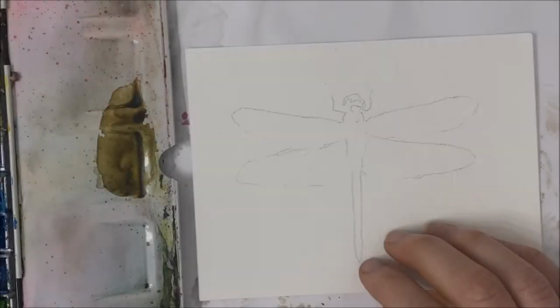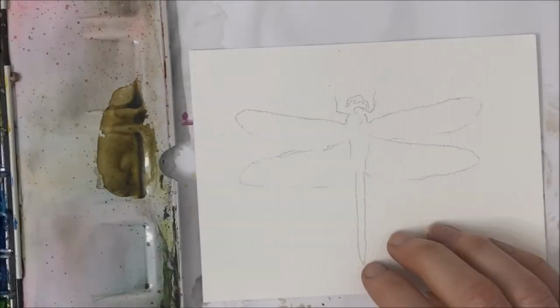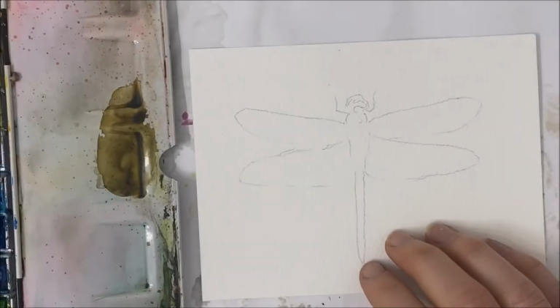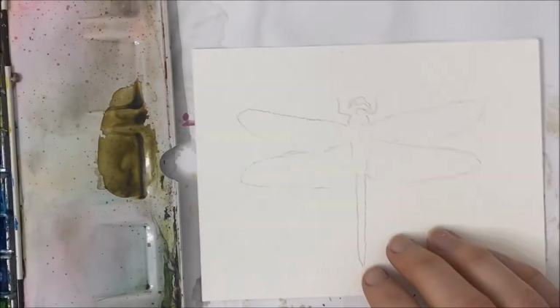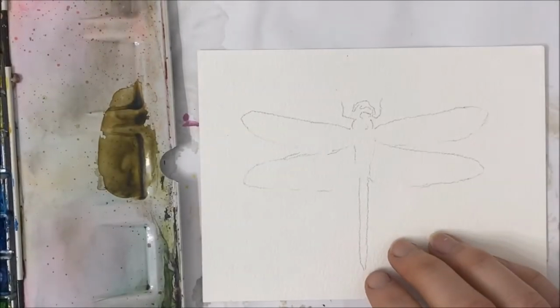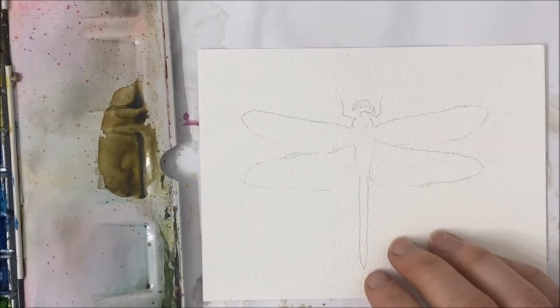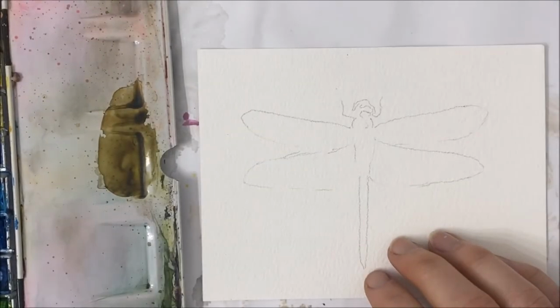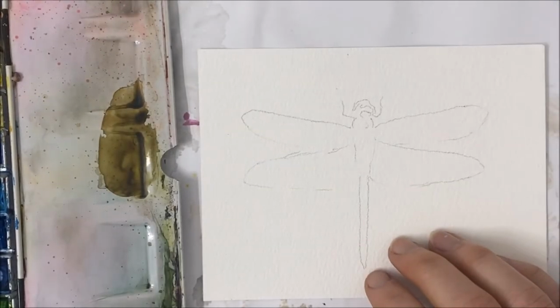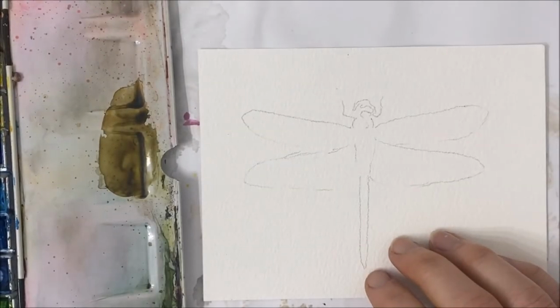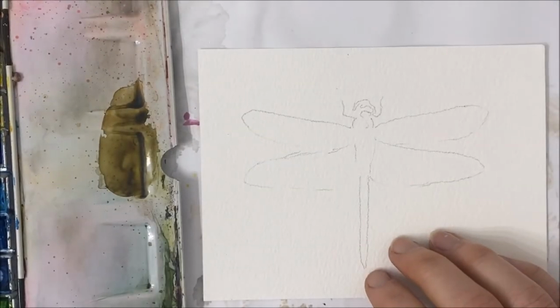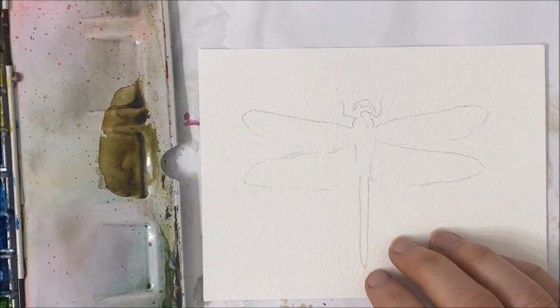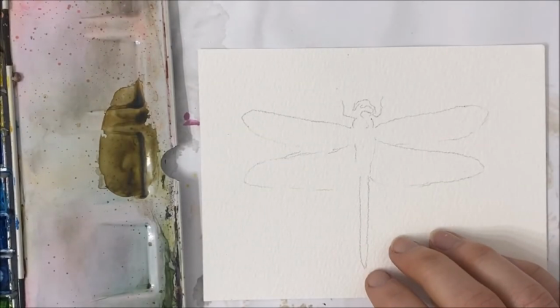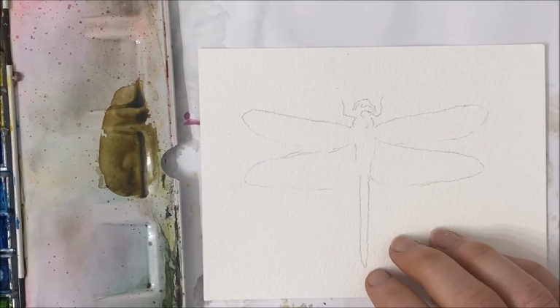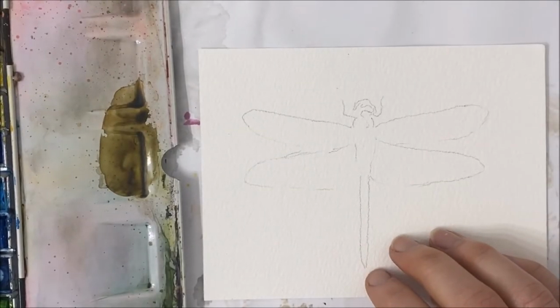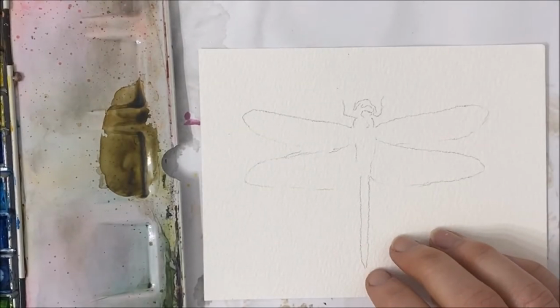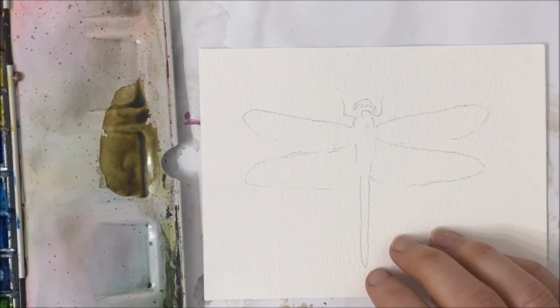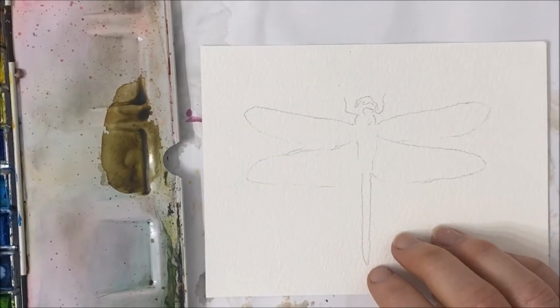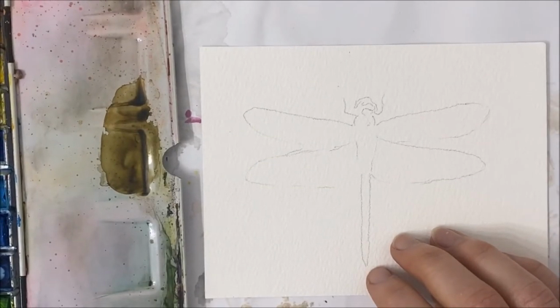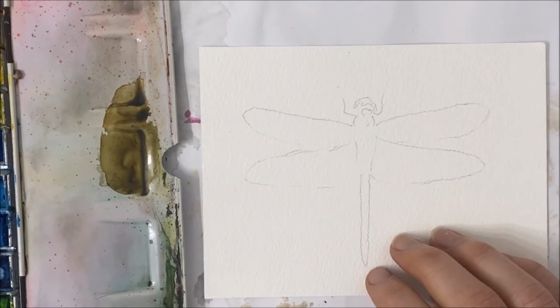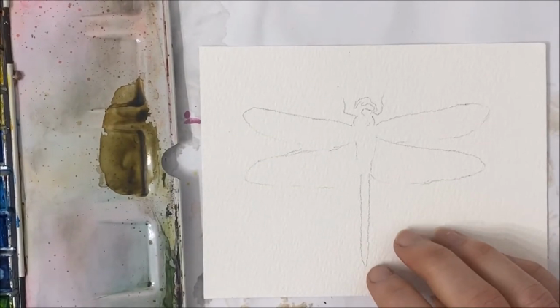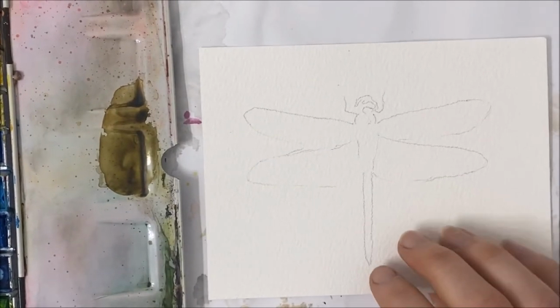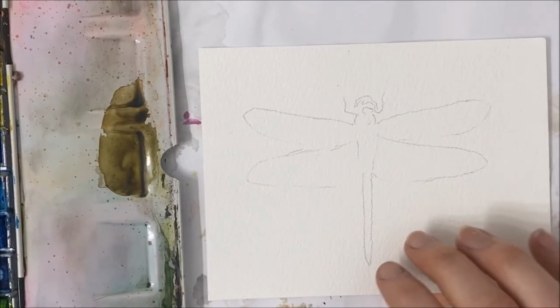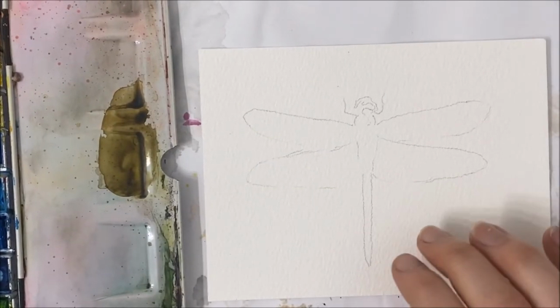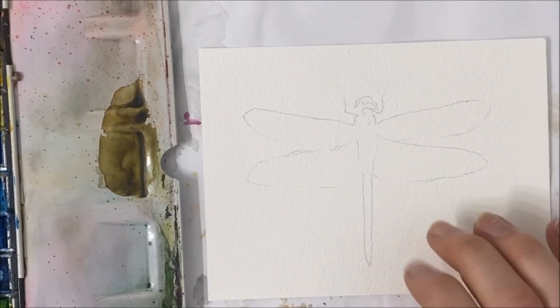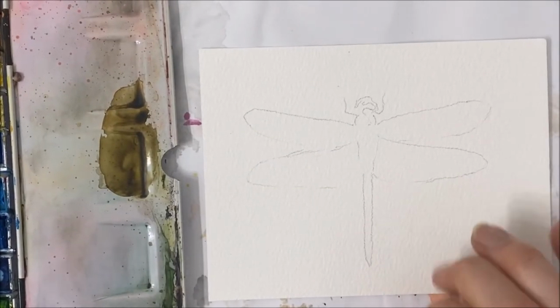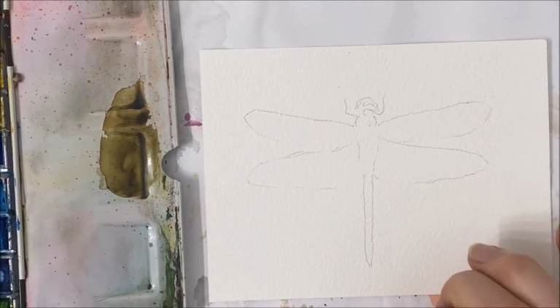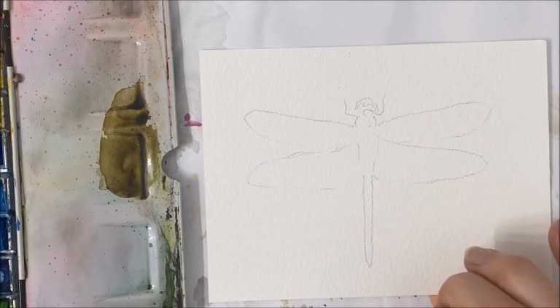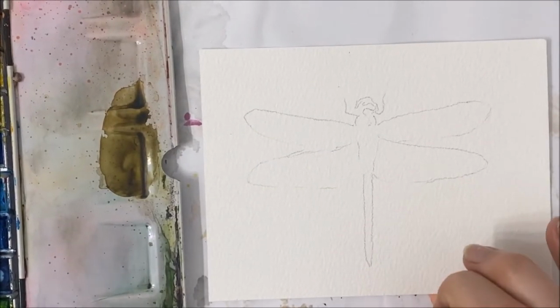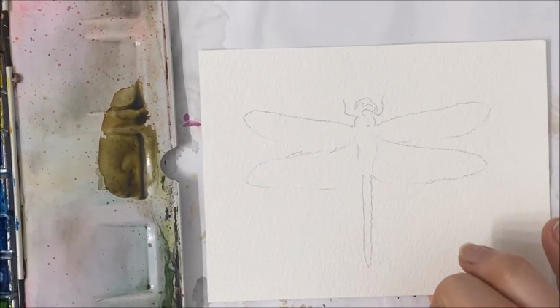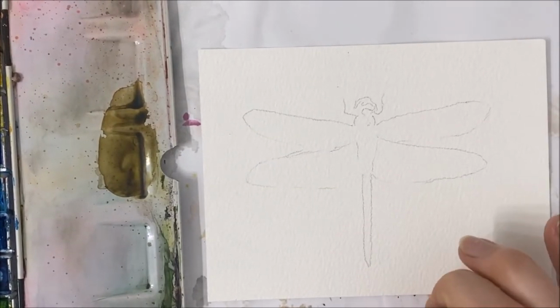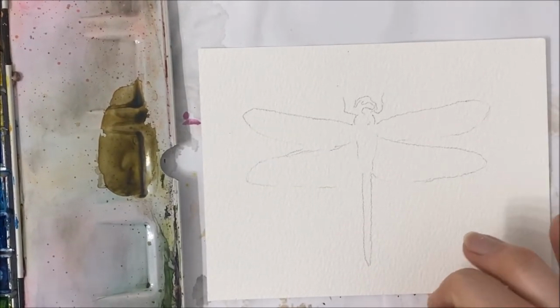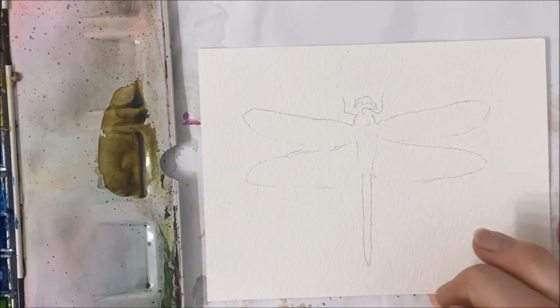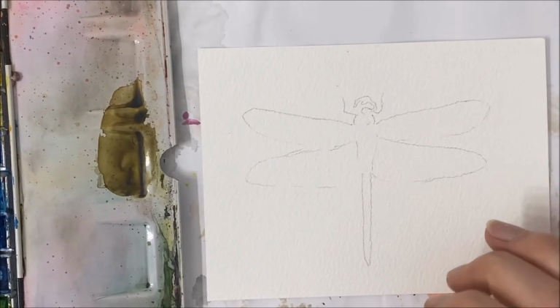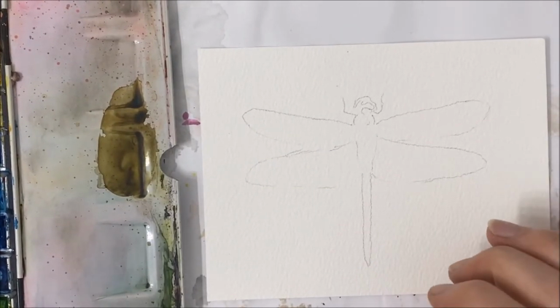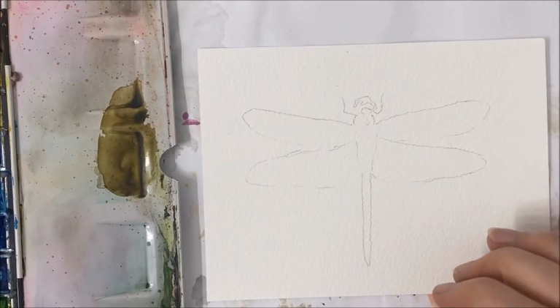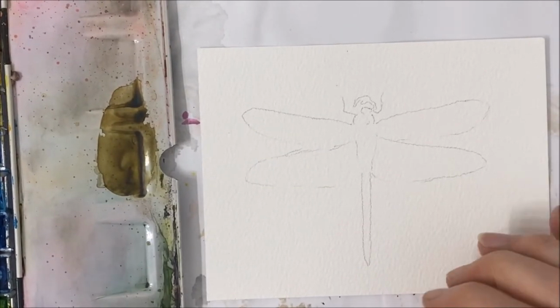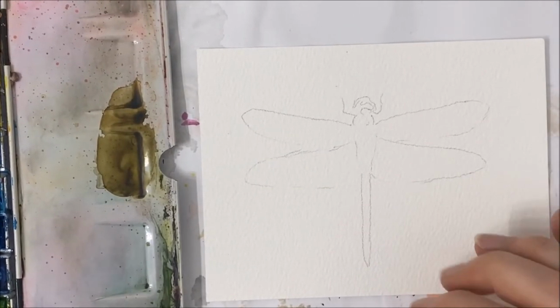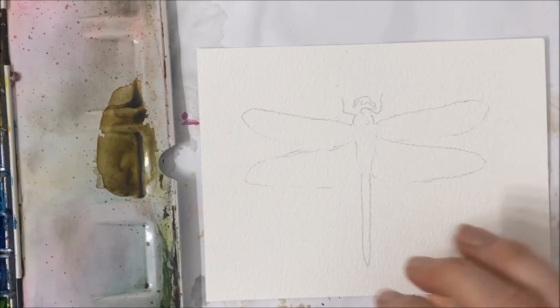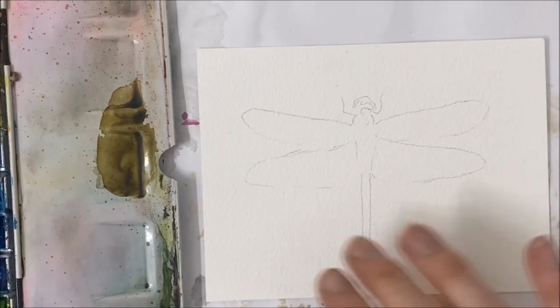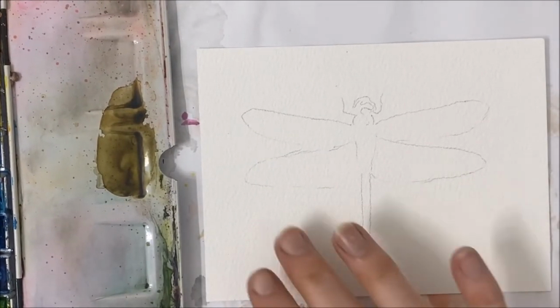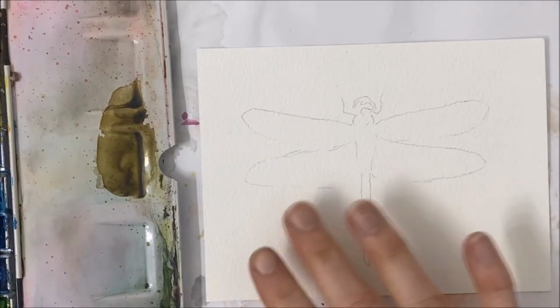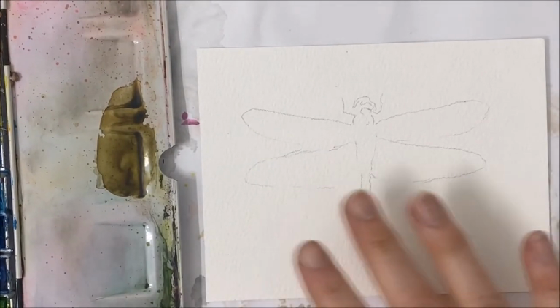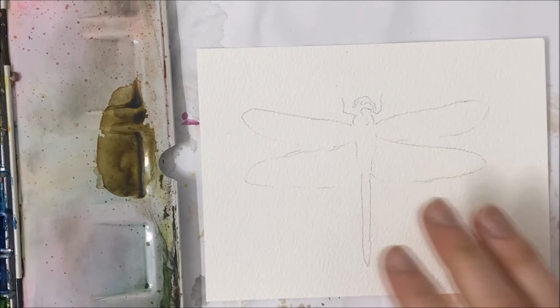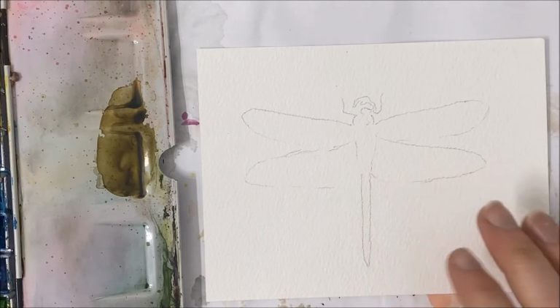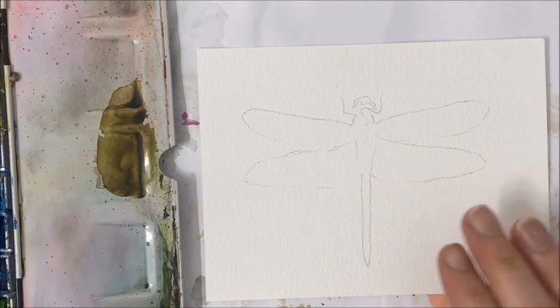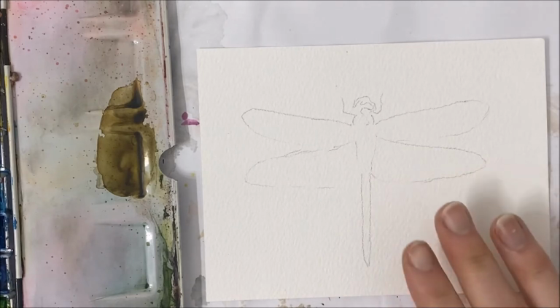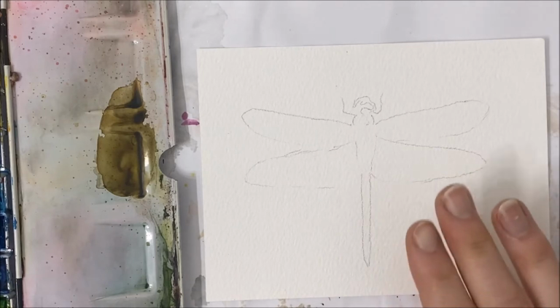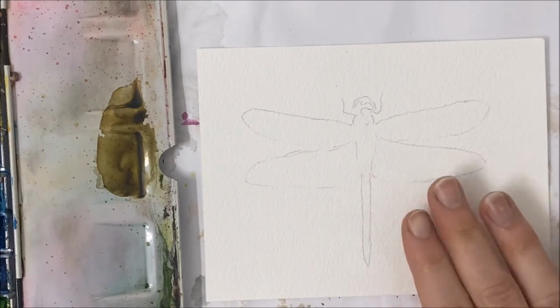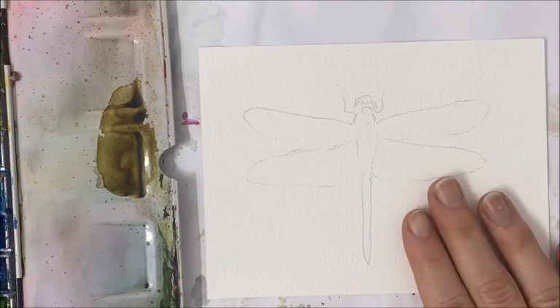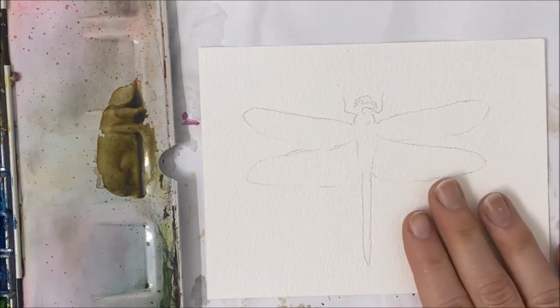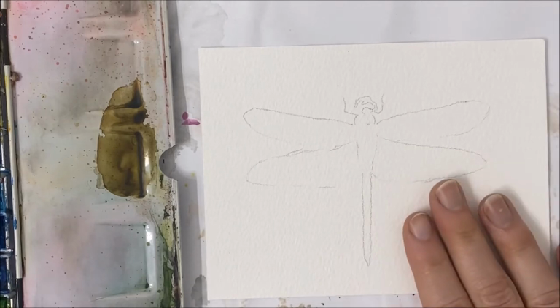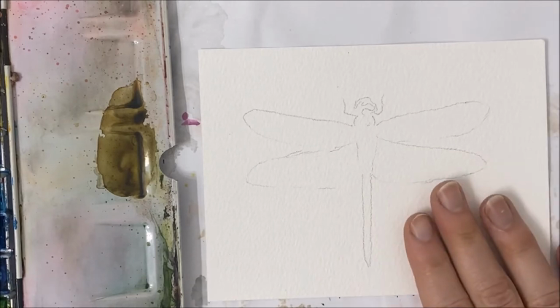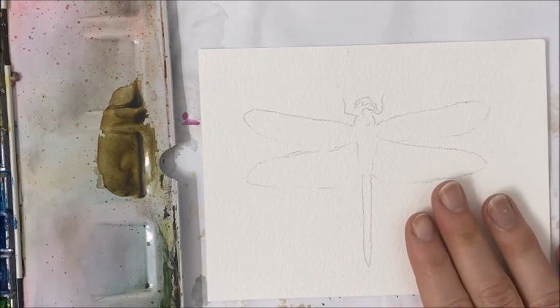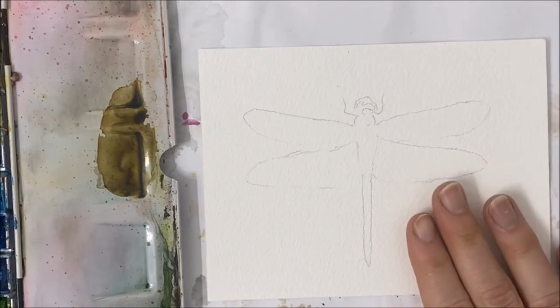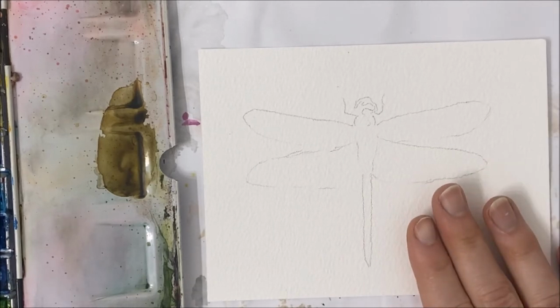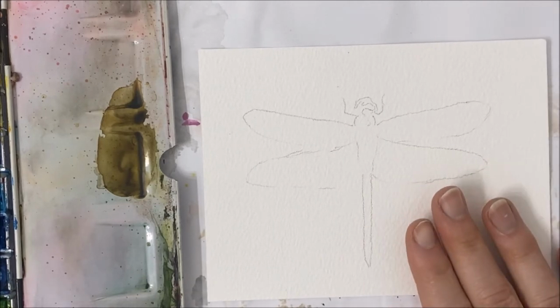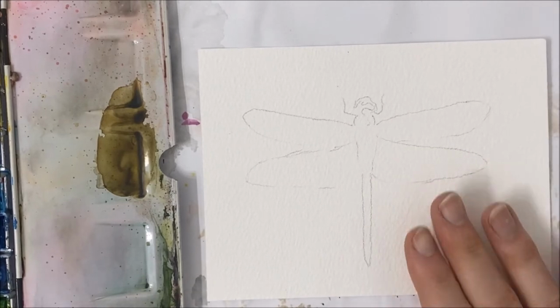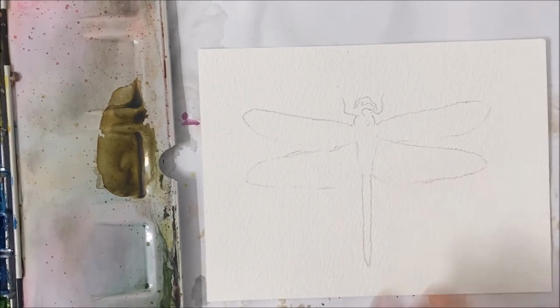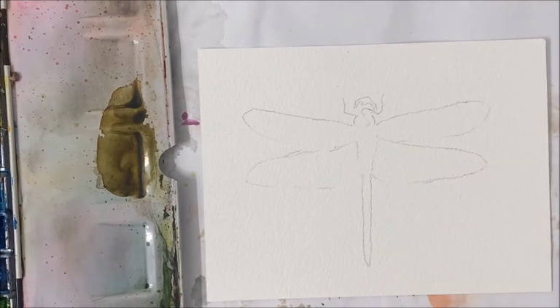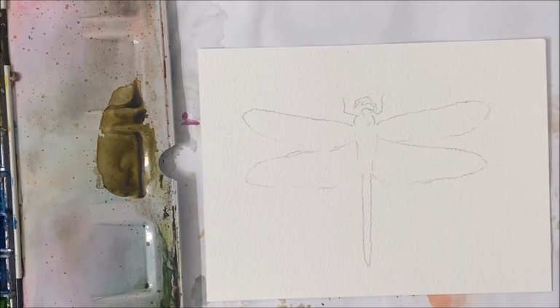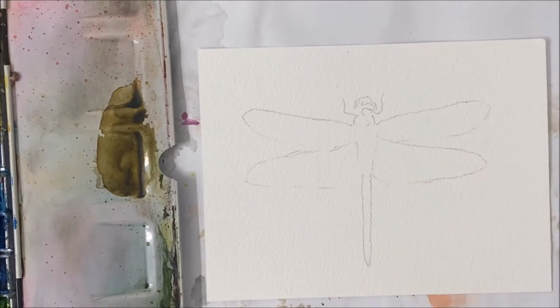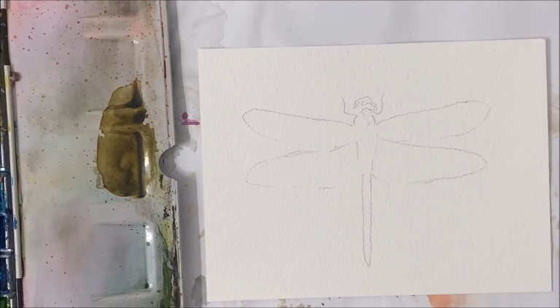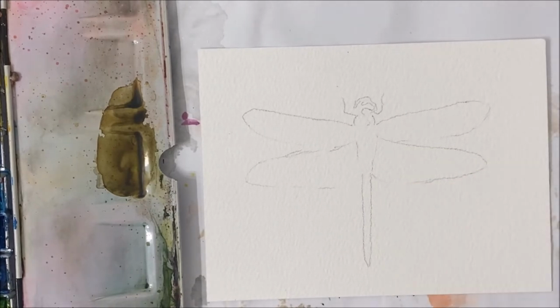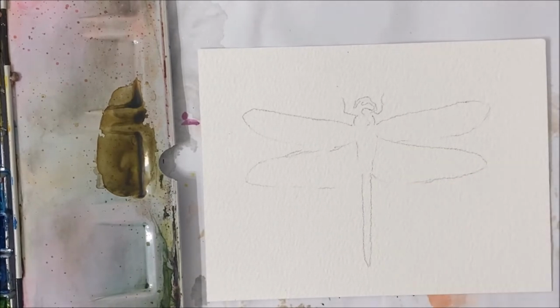Hello everyone and welcome to another watercolor tutorial. We're going to be painting a watercolor dragonfly today.